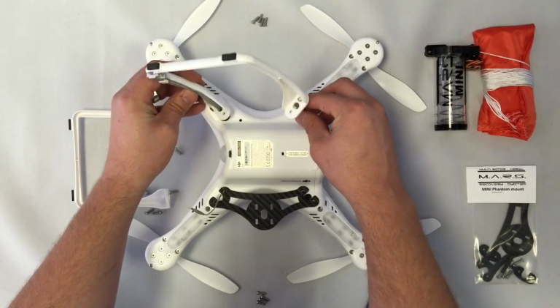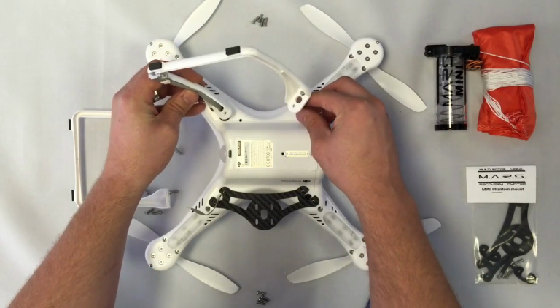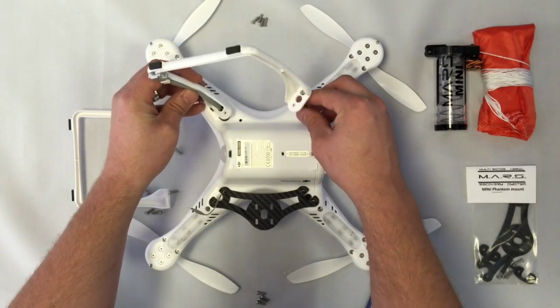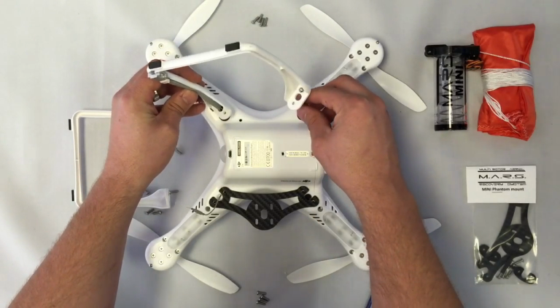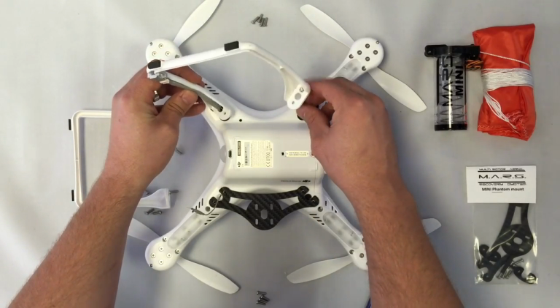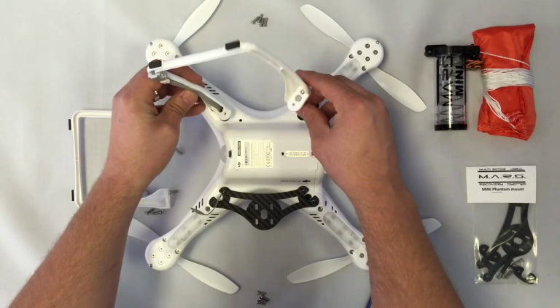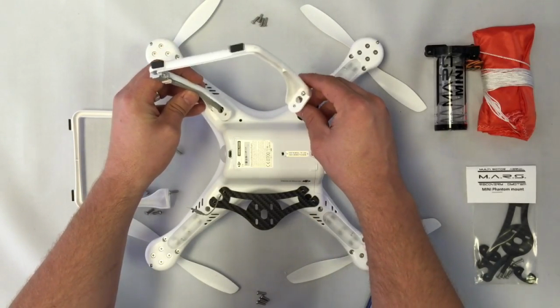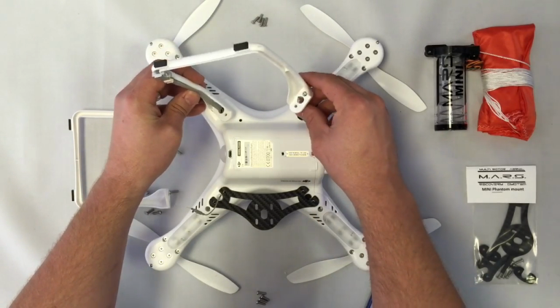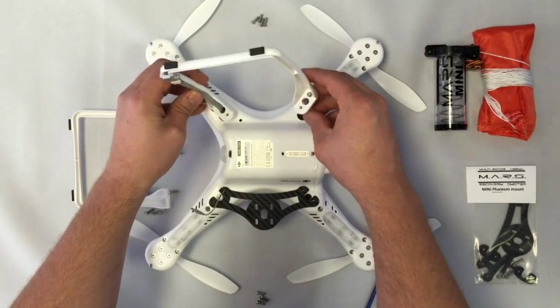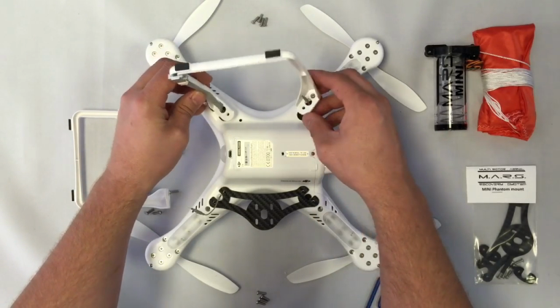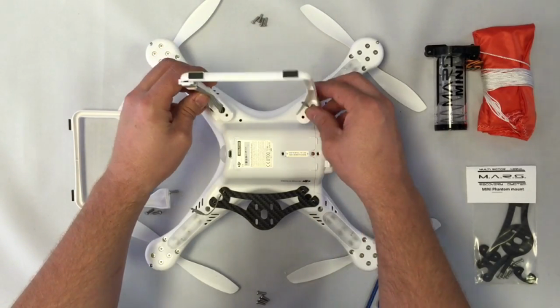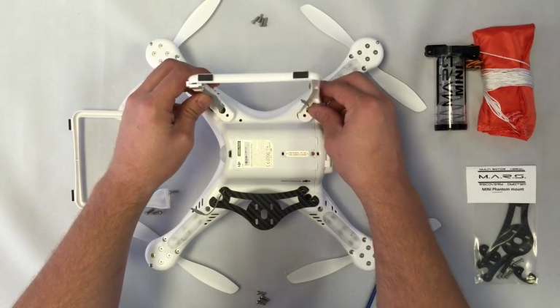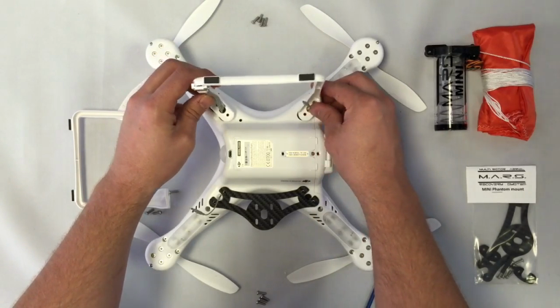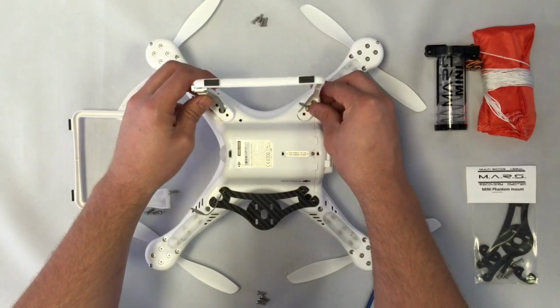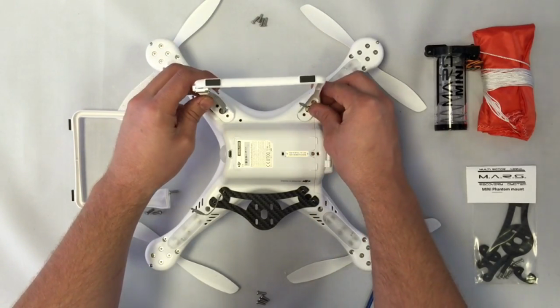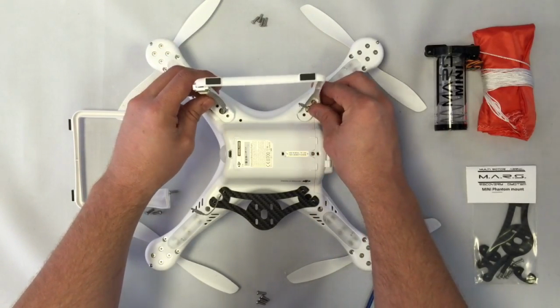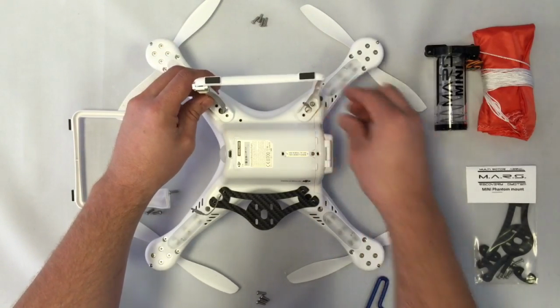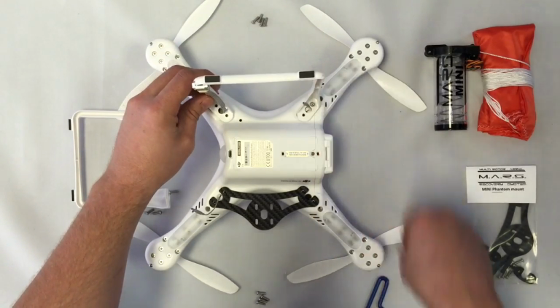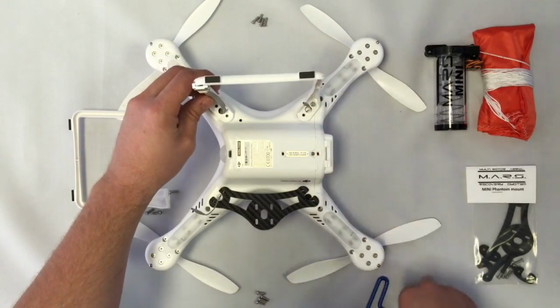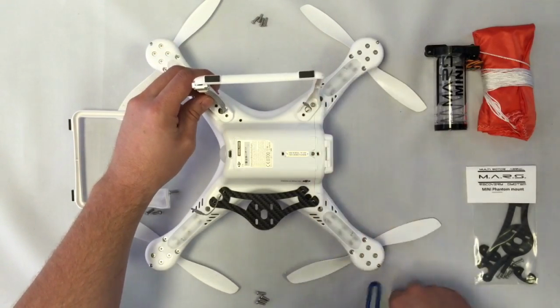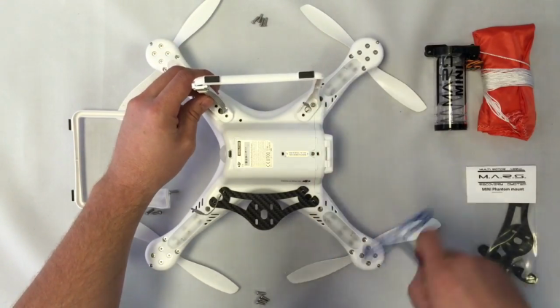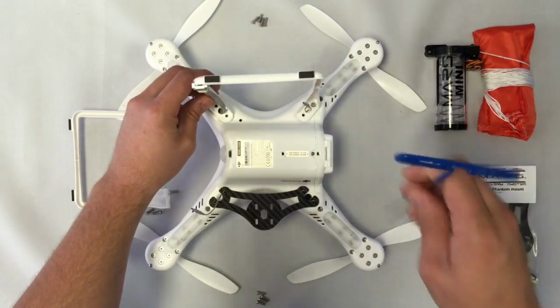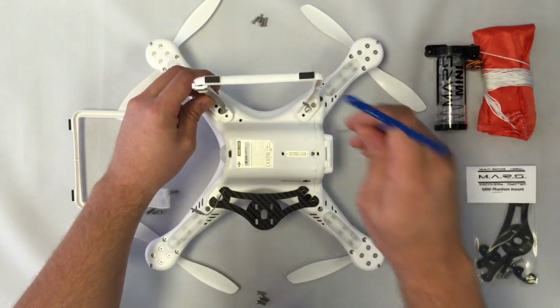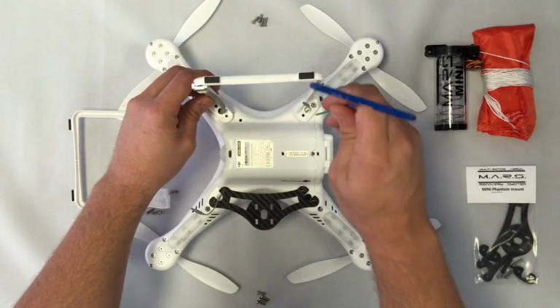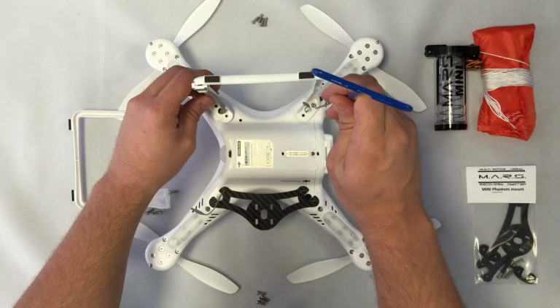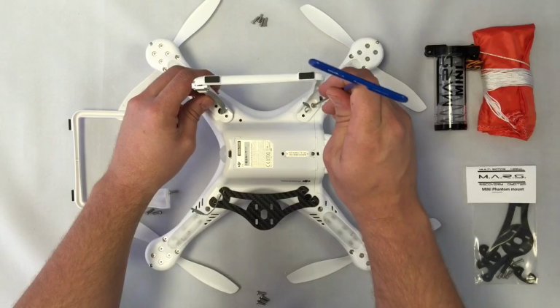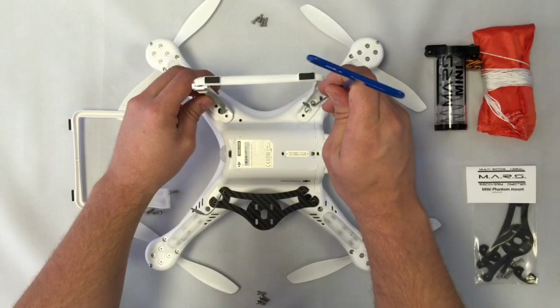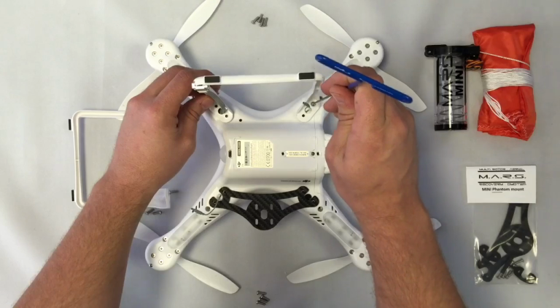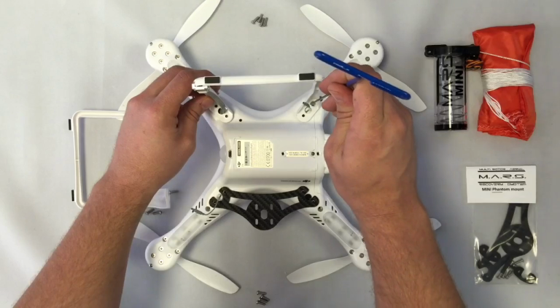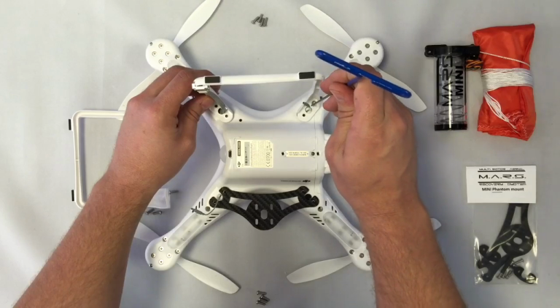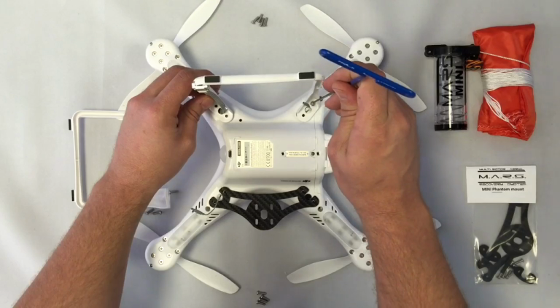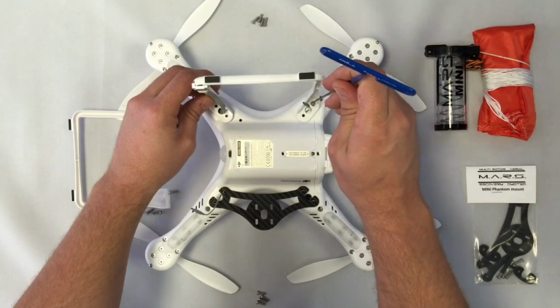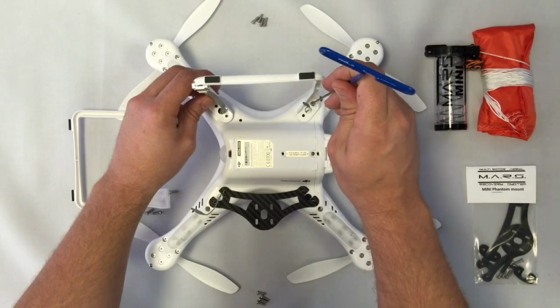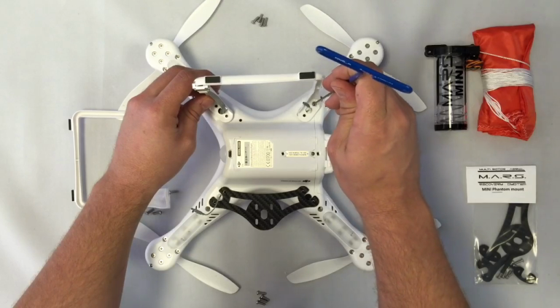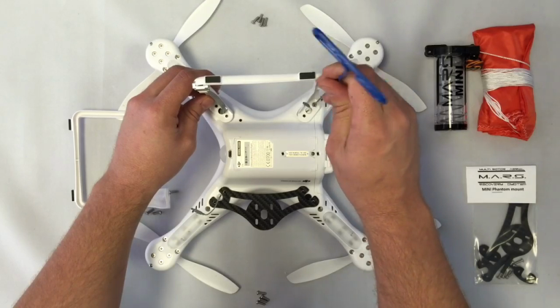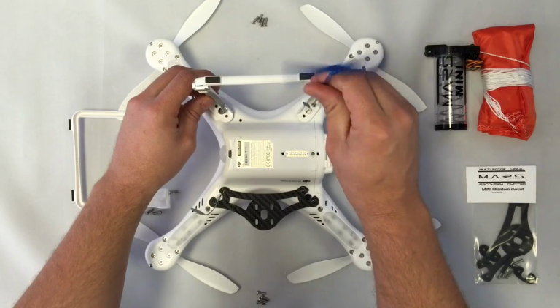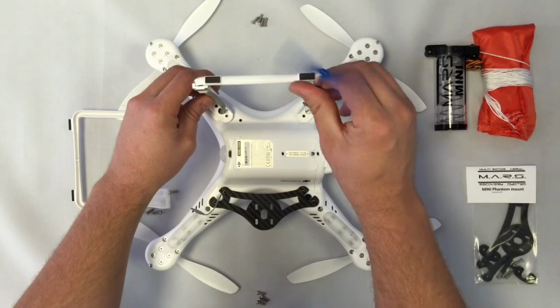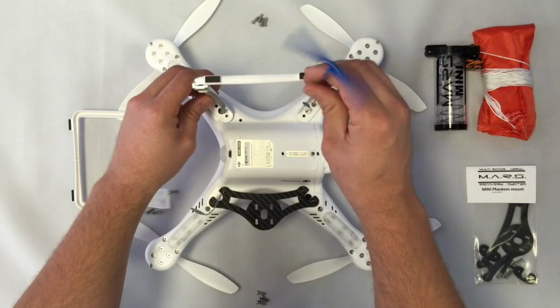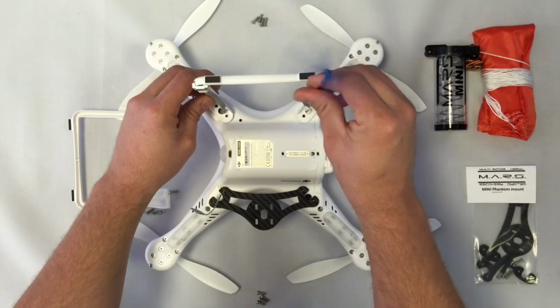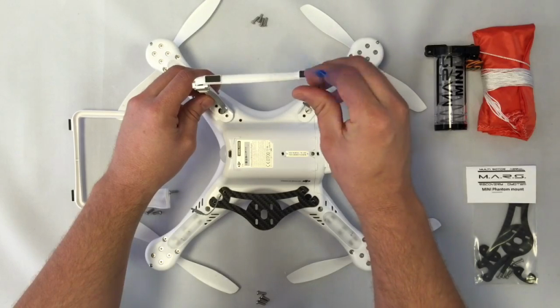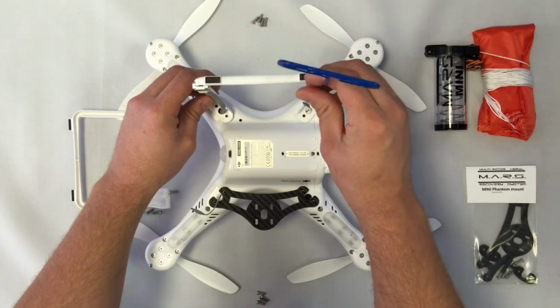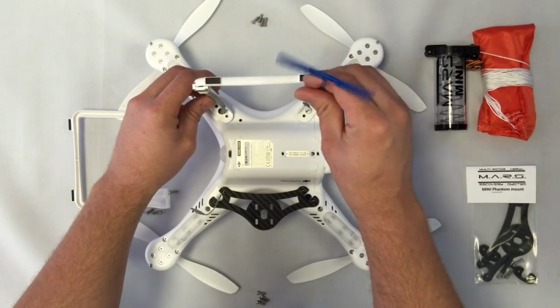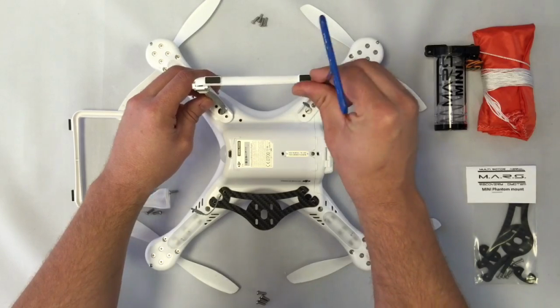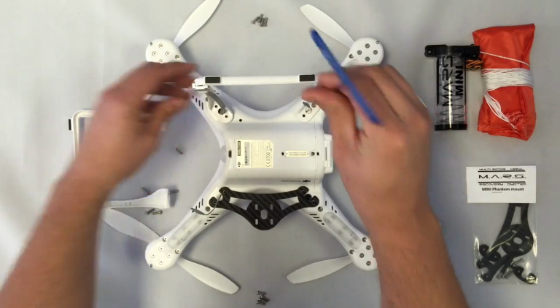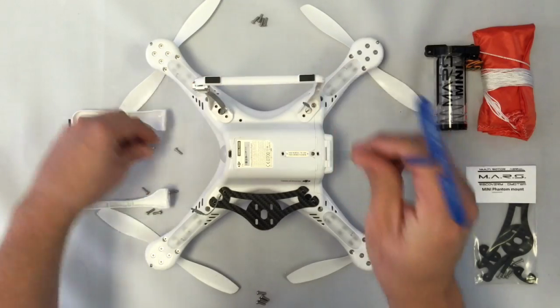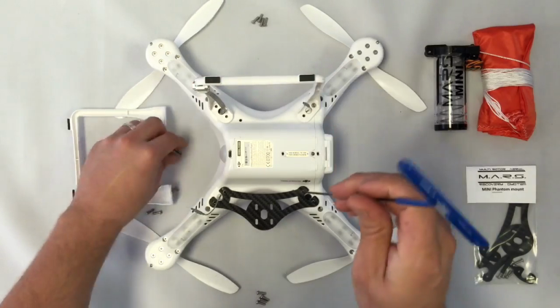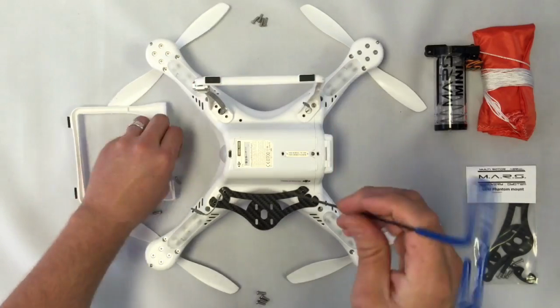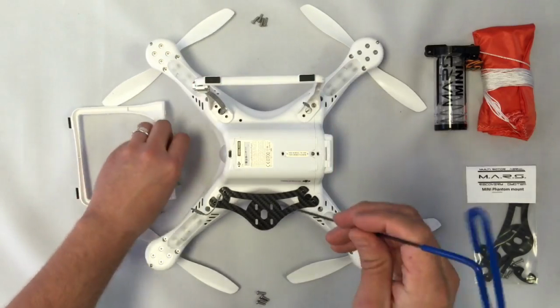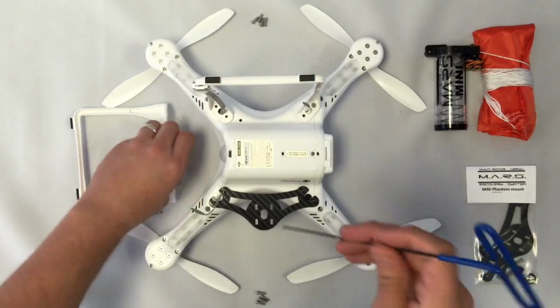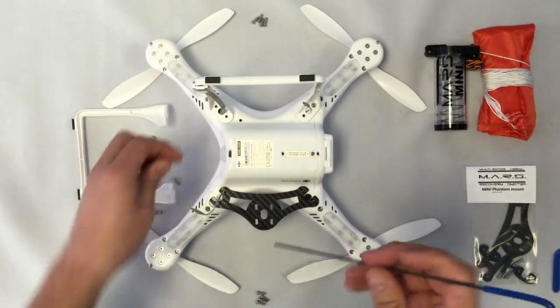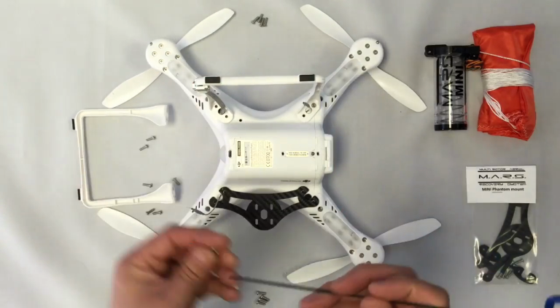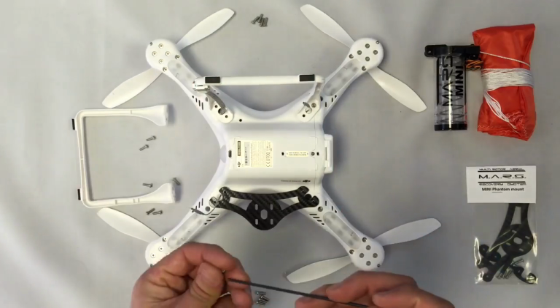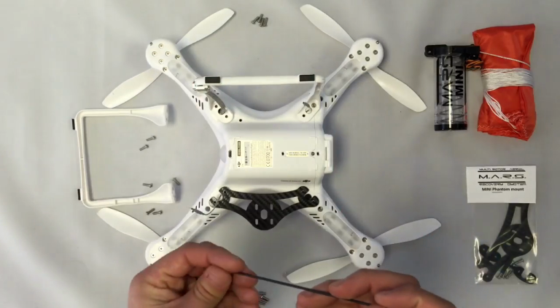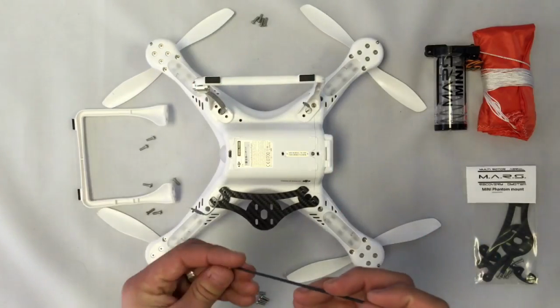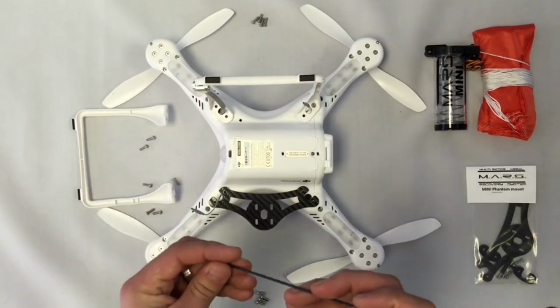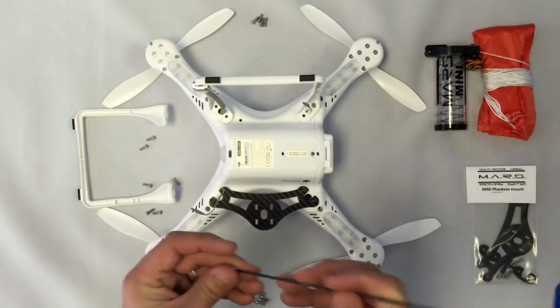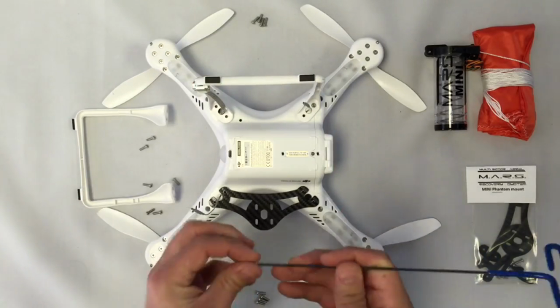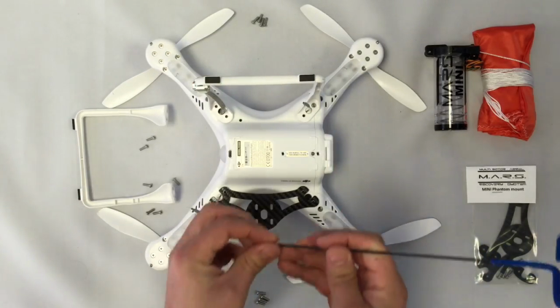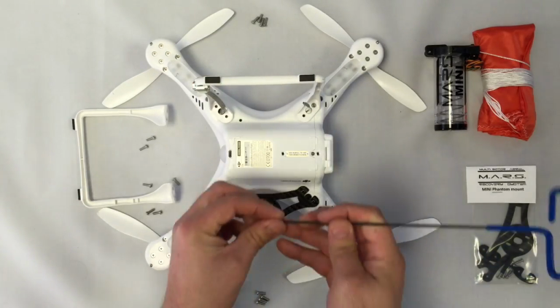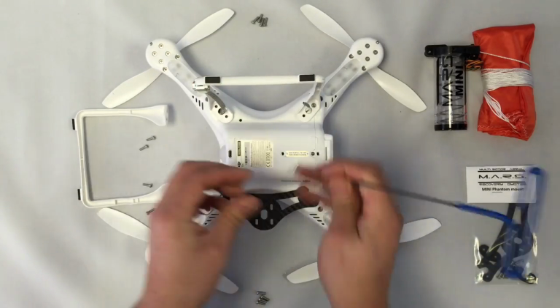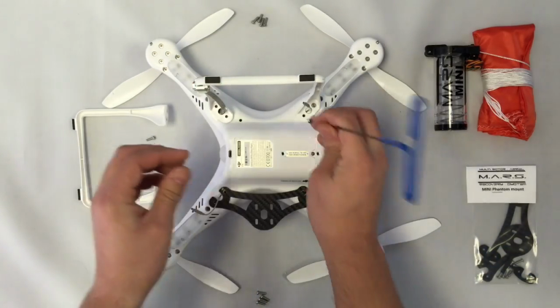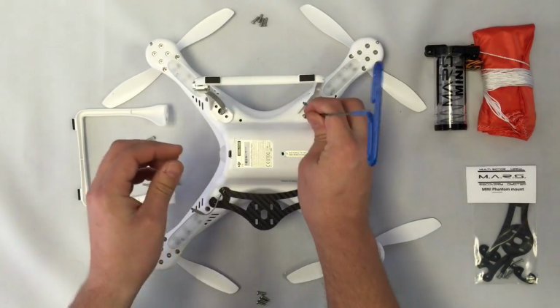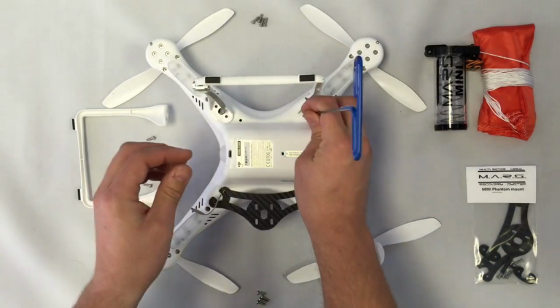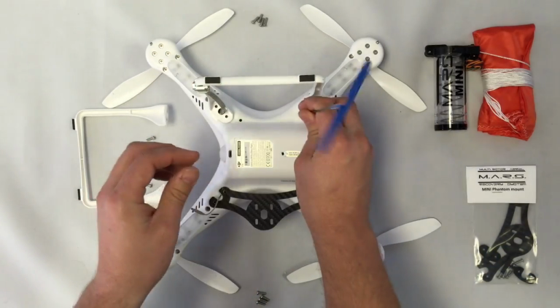Last thing we're going to do is bolt the legs back on using the included hardware and cinch it down.